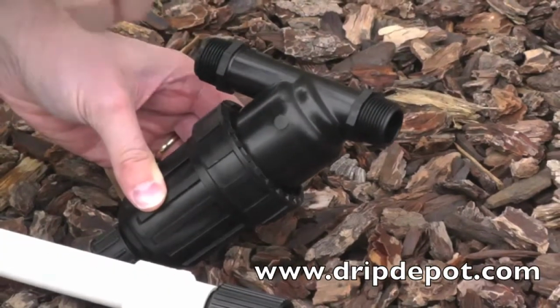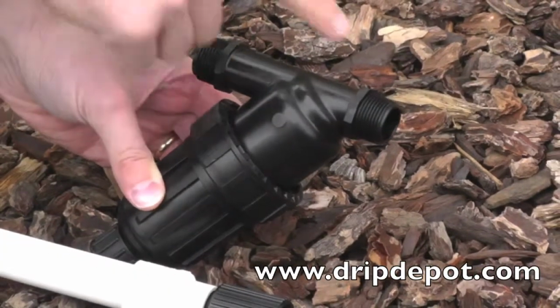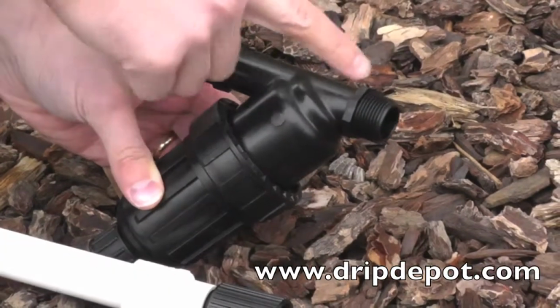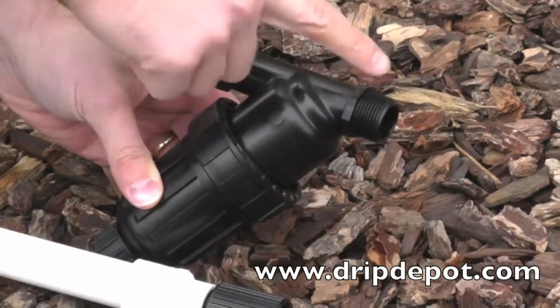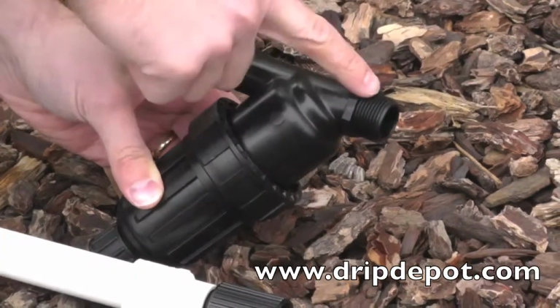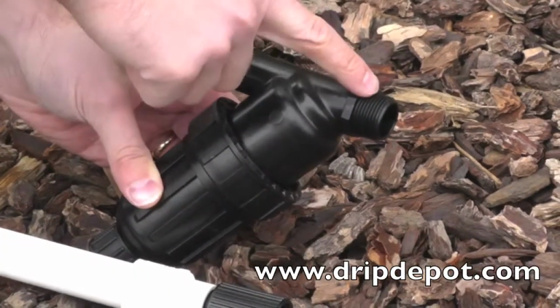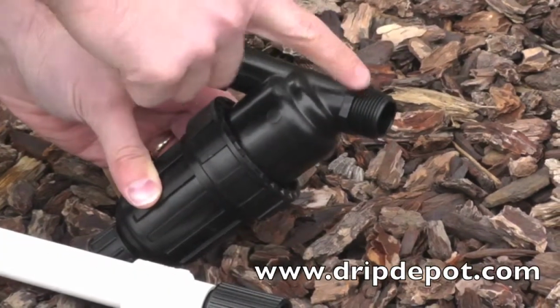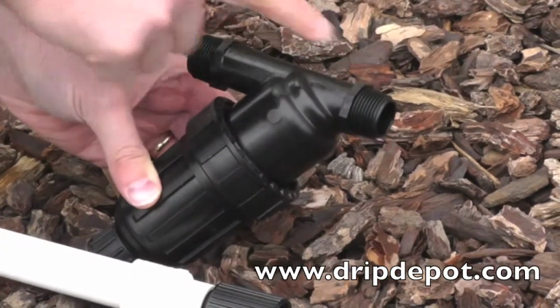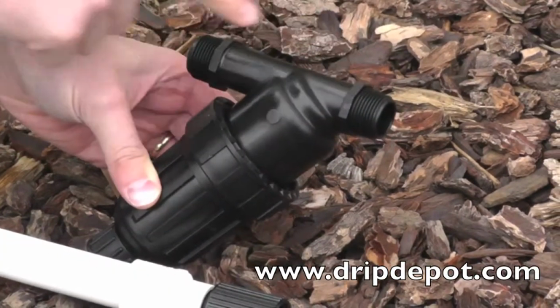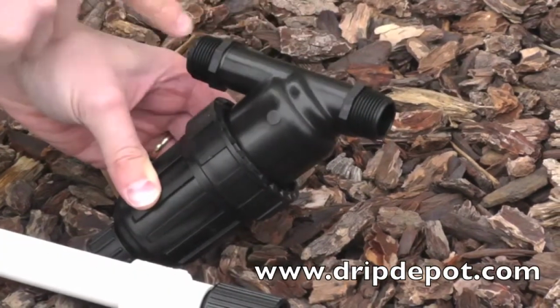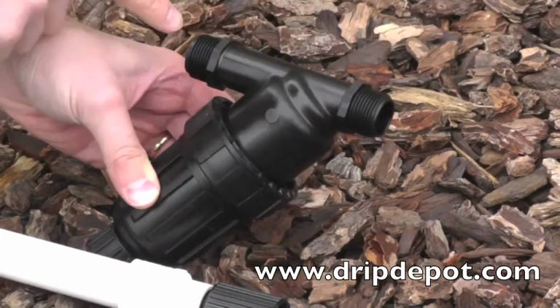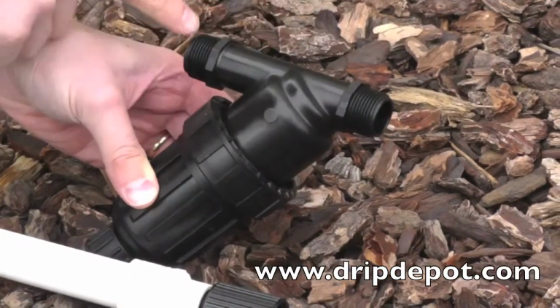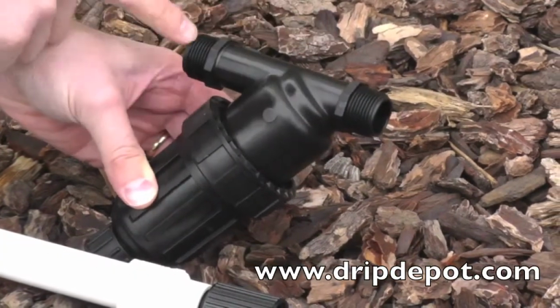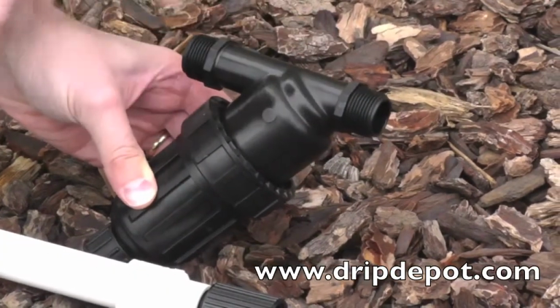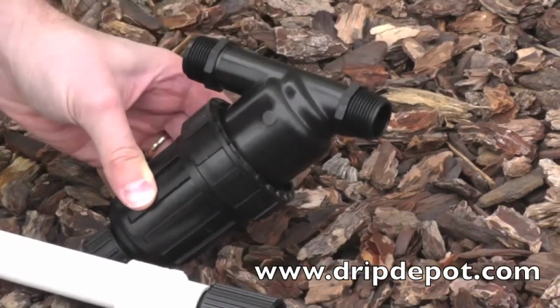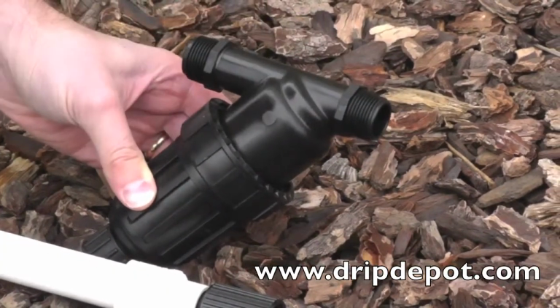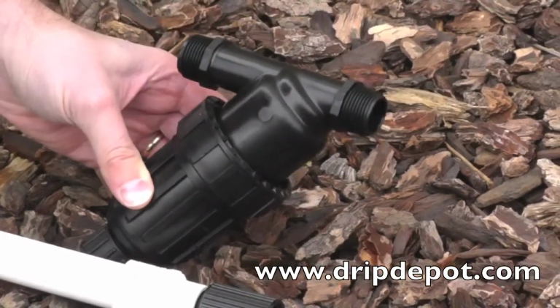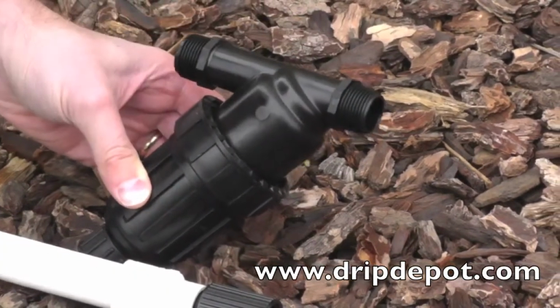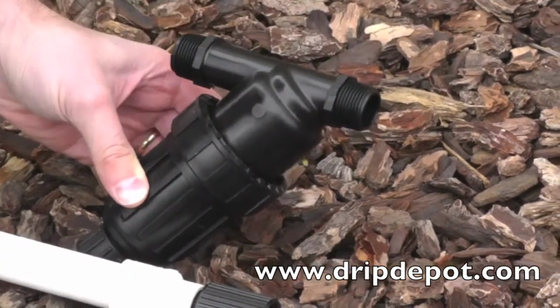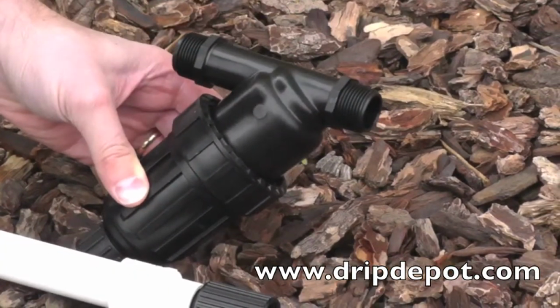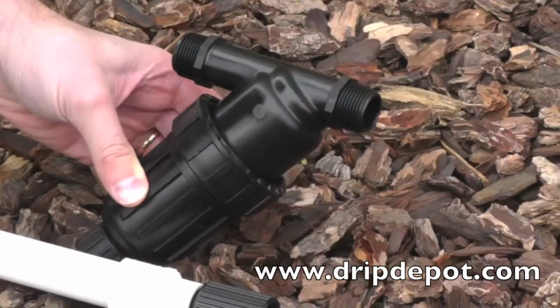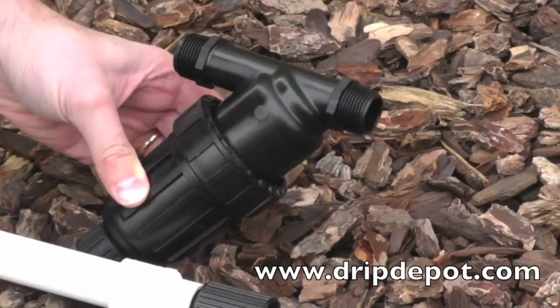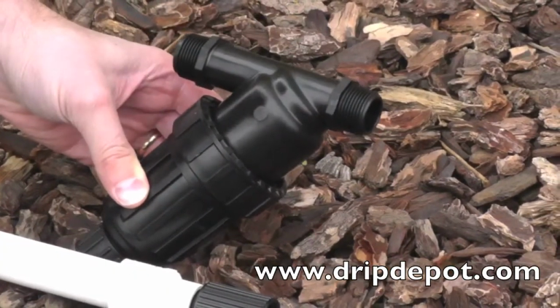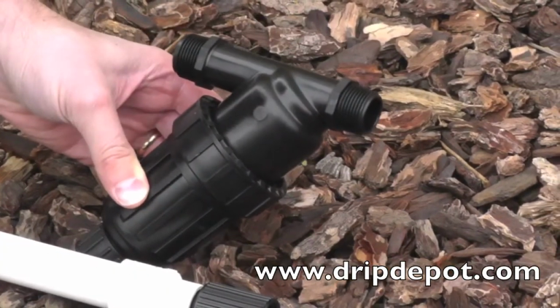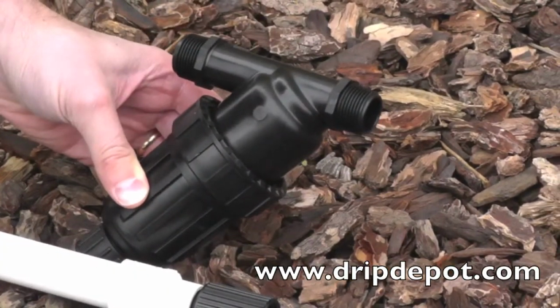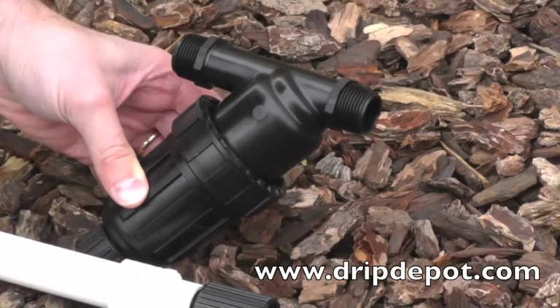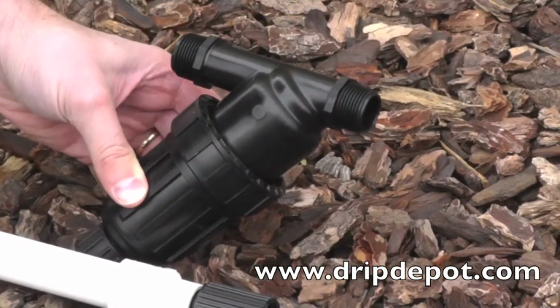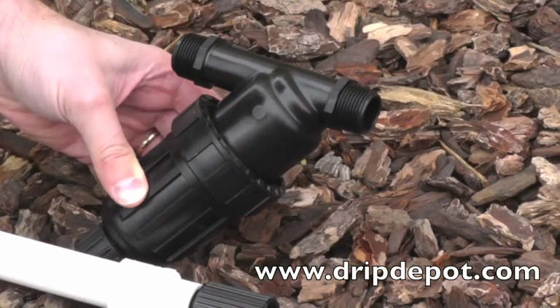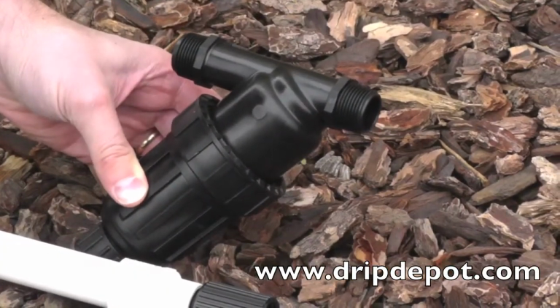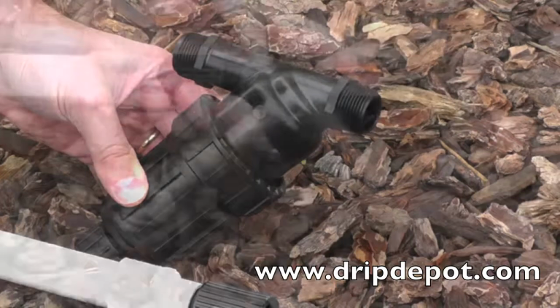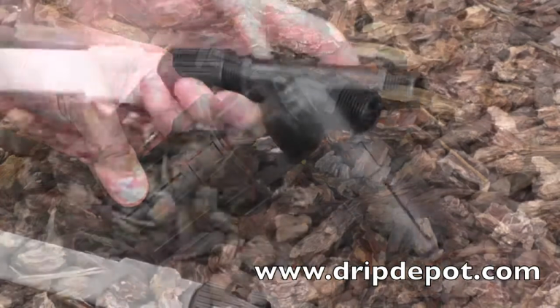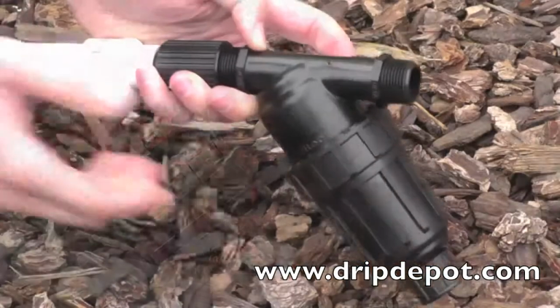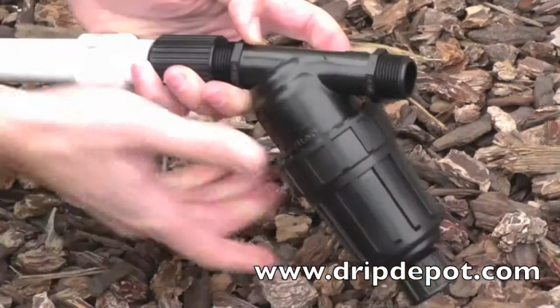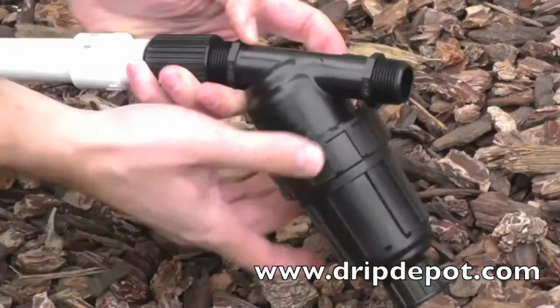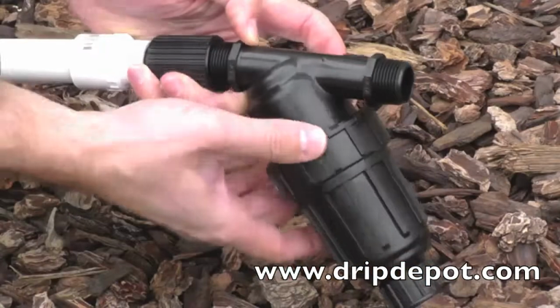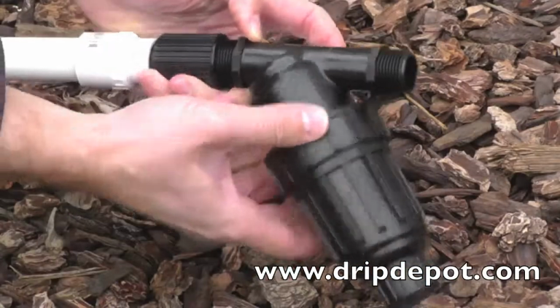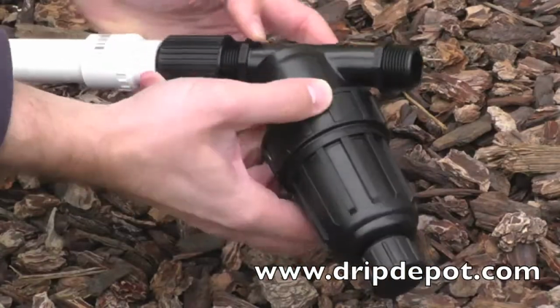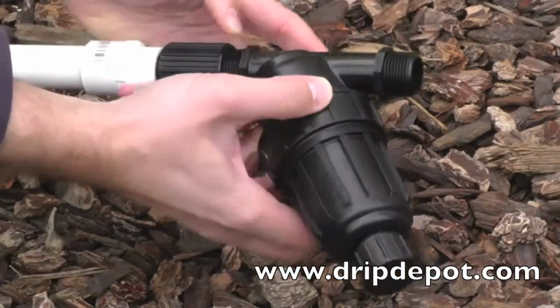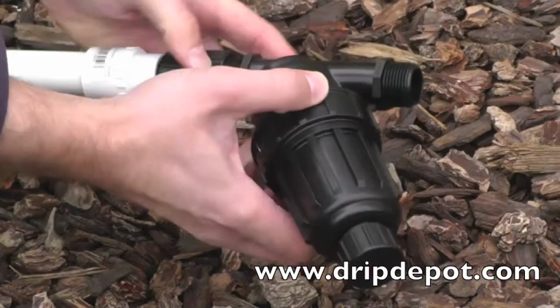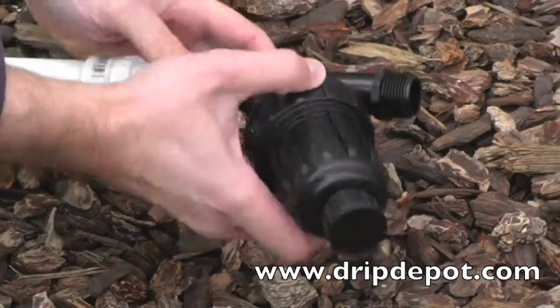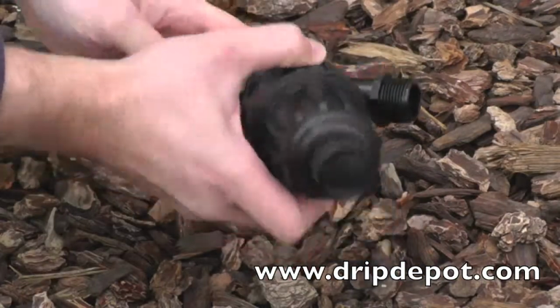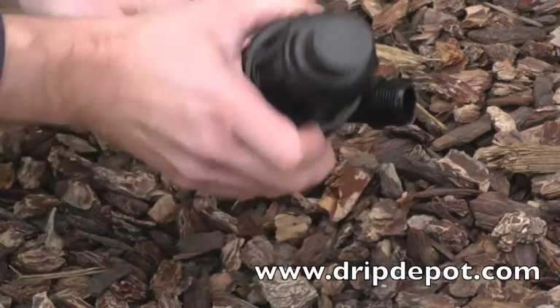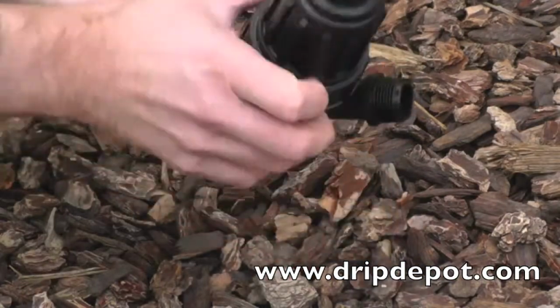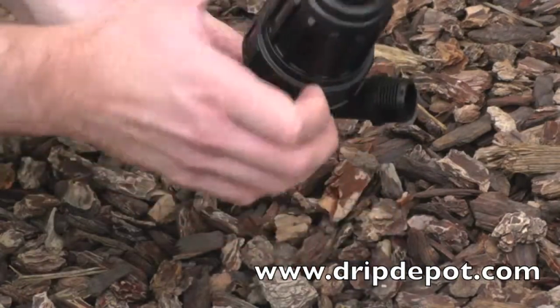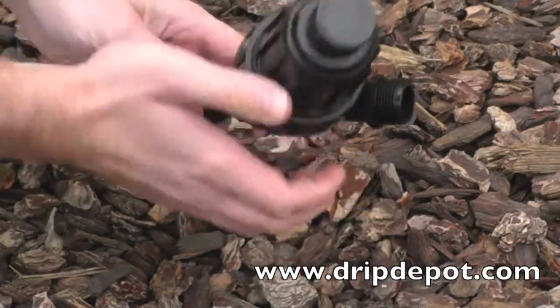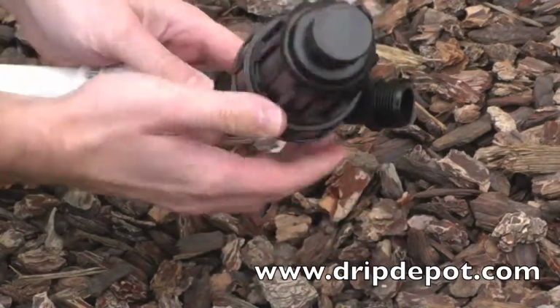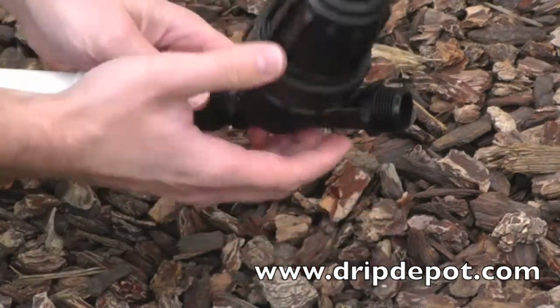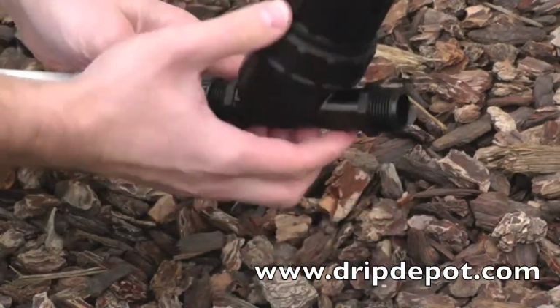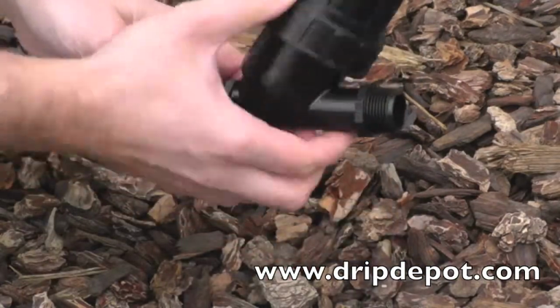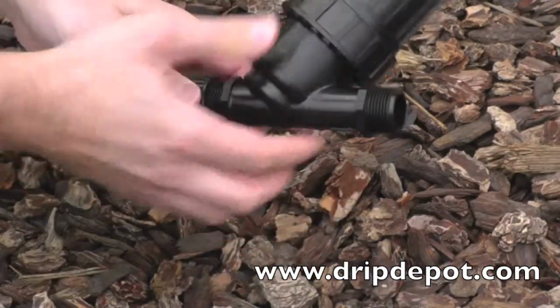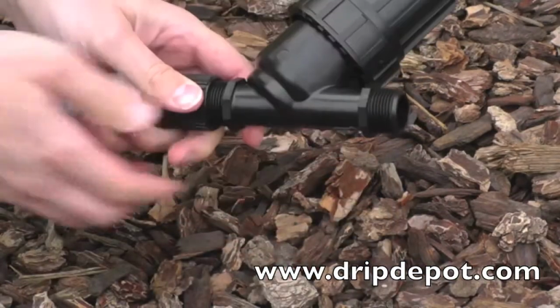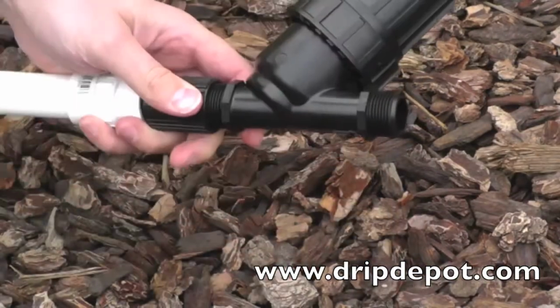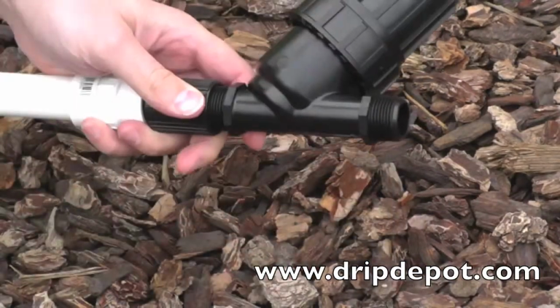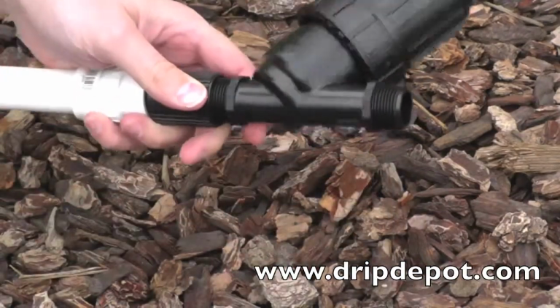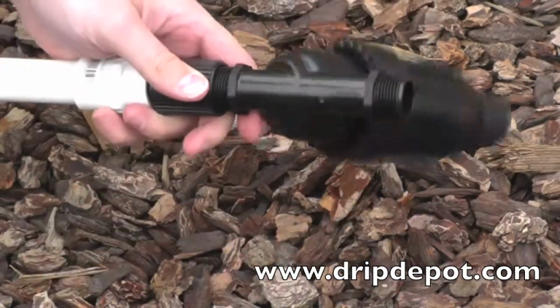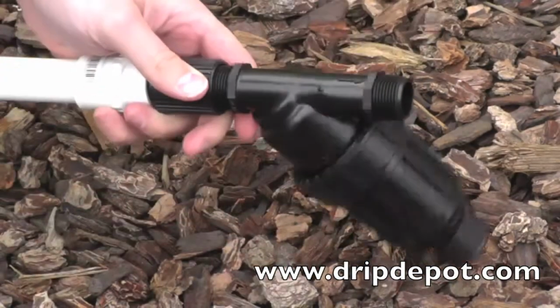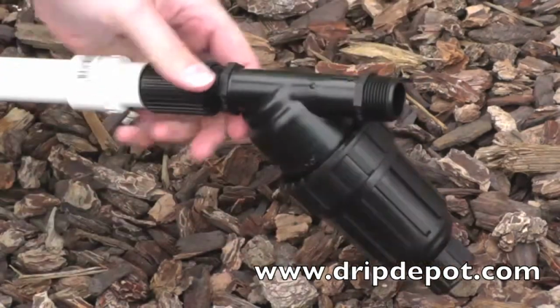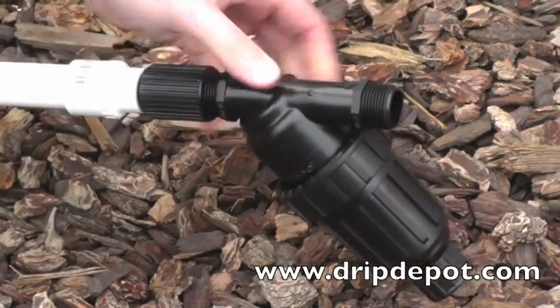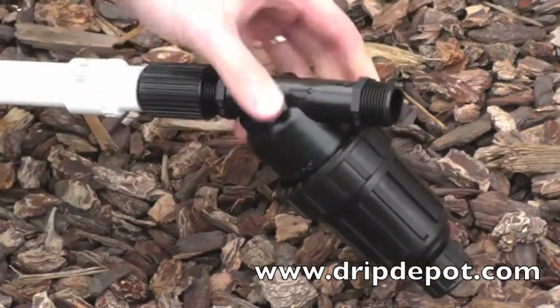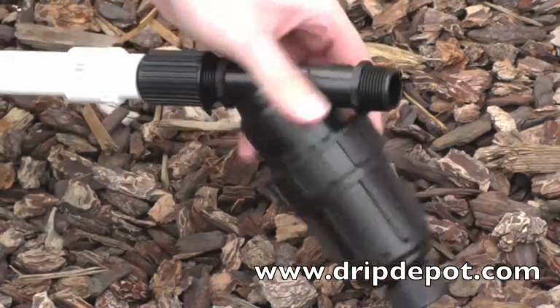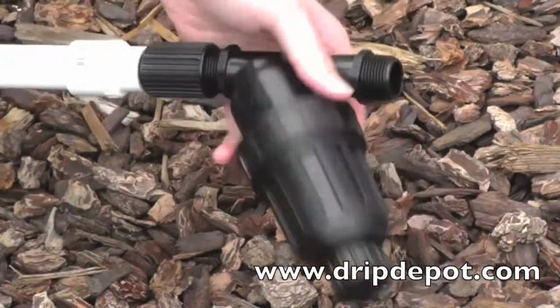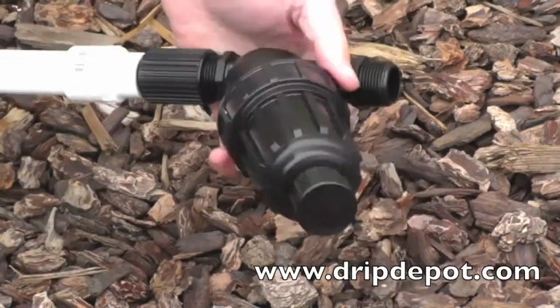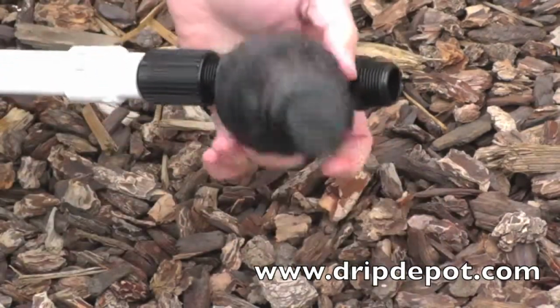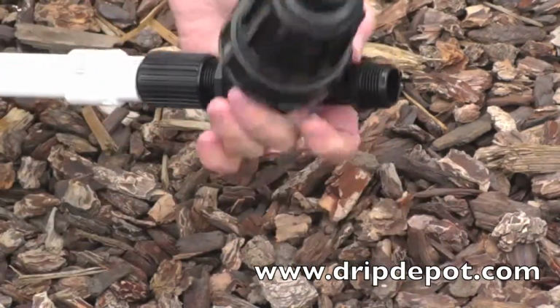Pictured is a canister filter, which is recommended because it can be tilted up to lay flat on the ground when coming off the PVC pipe.